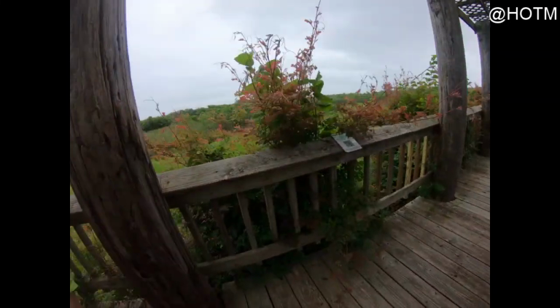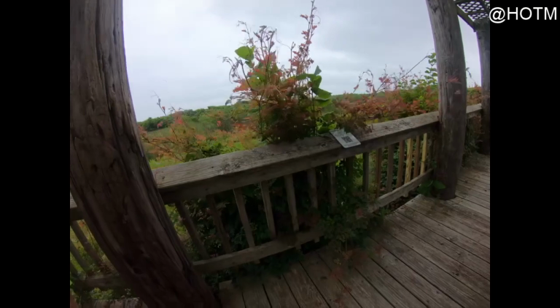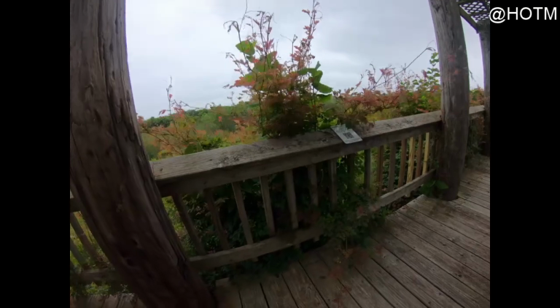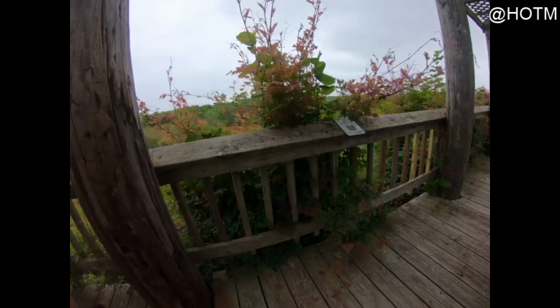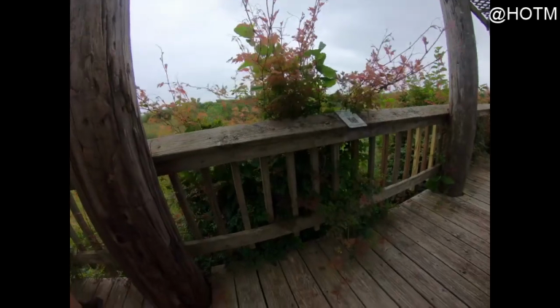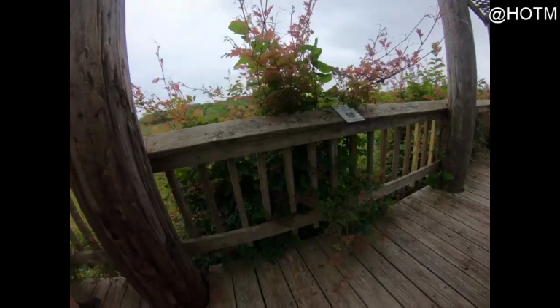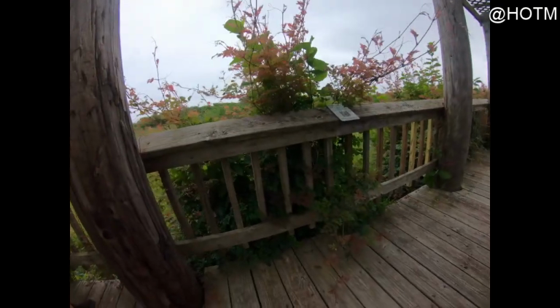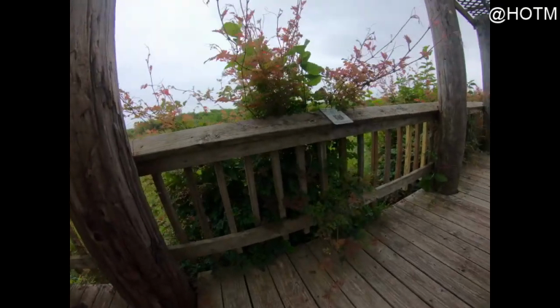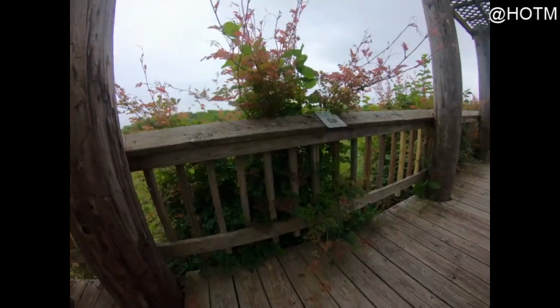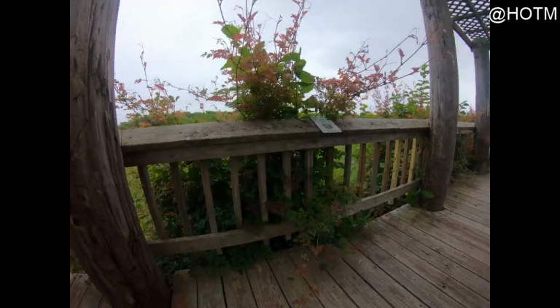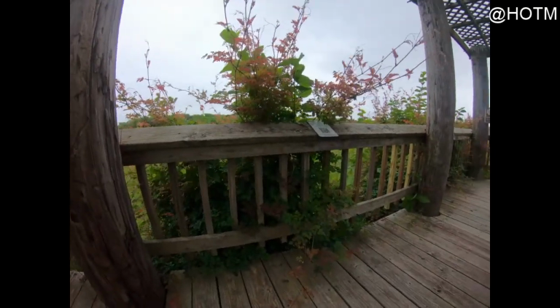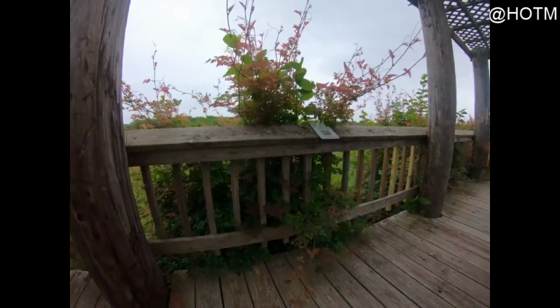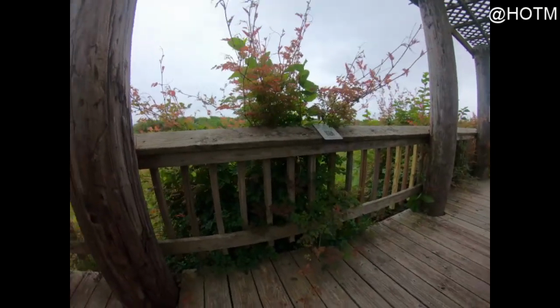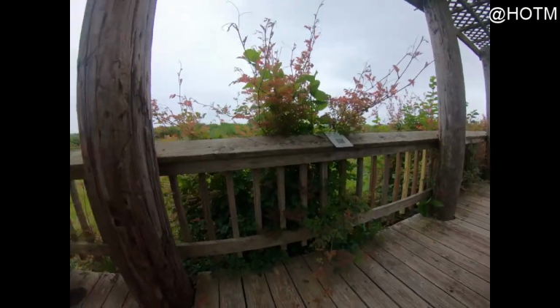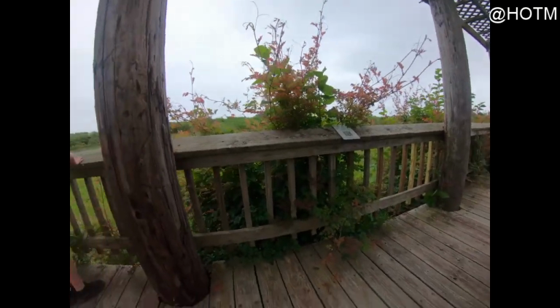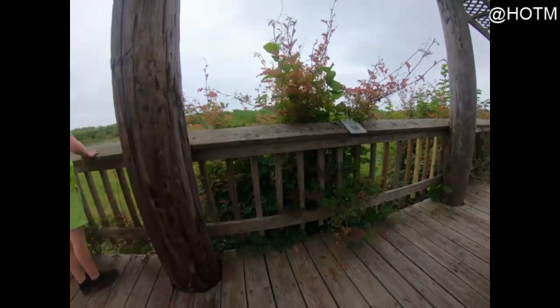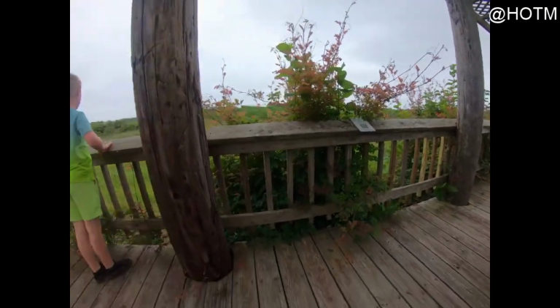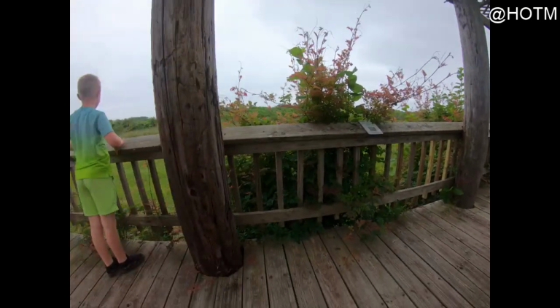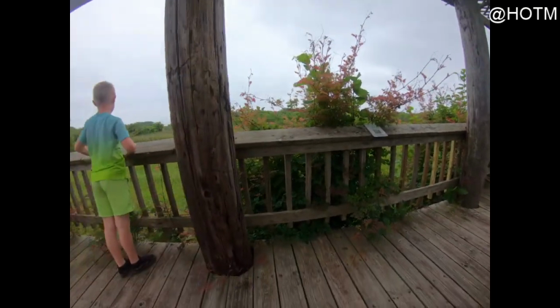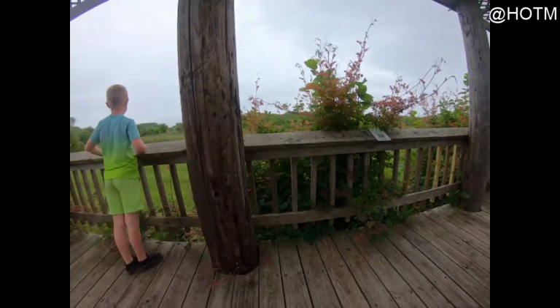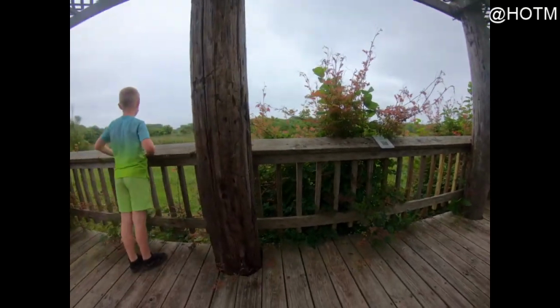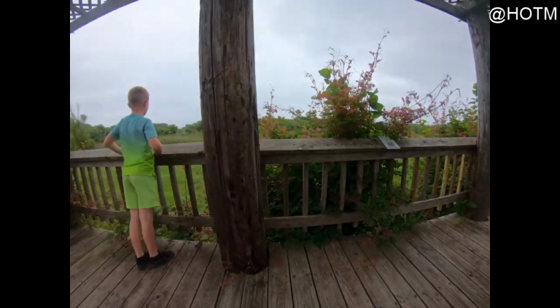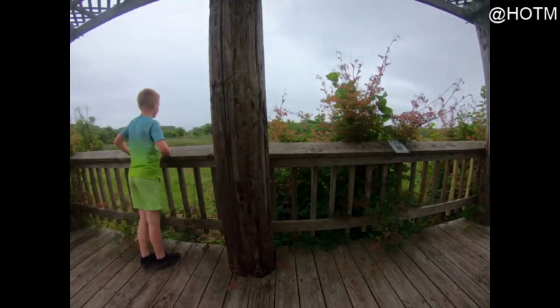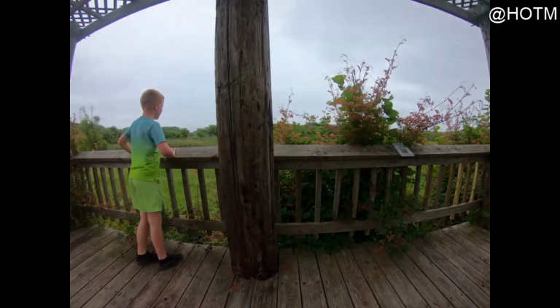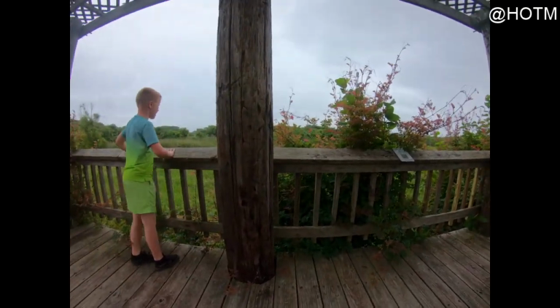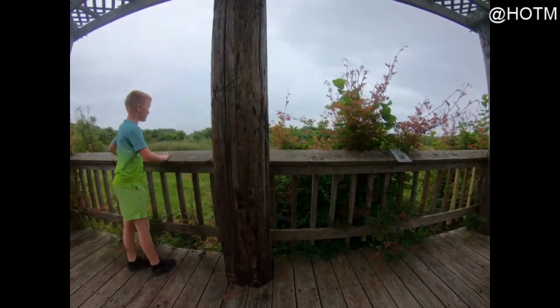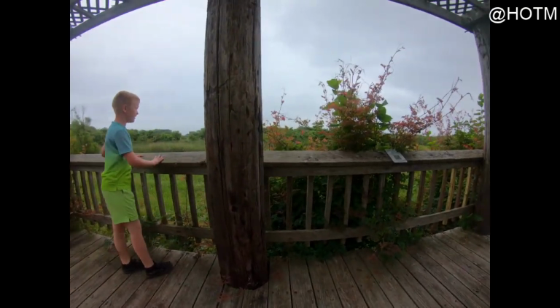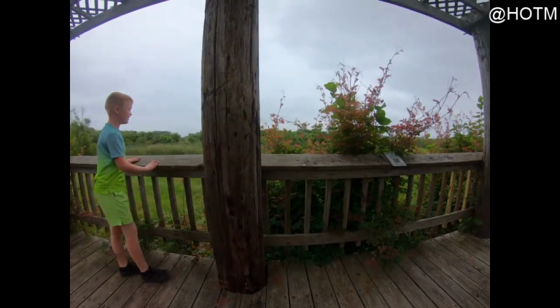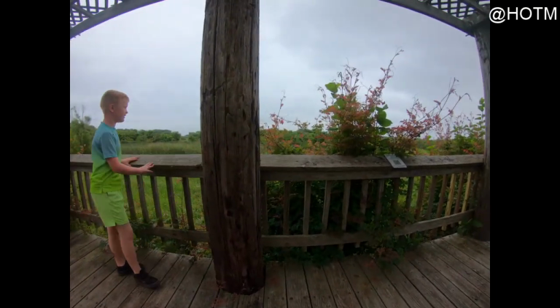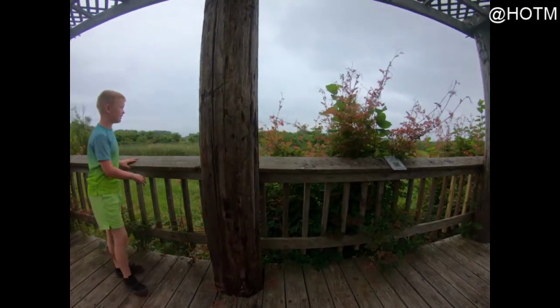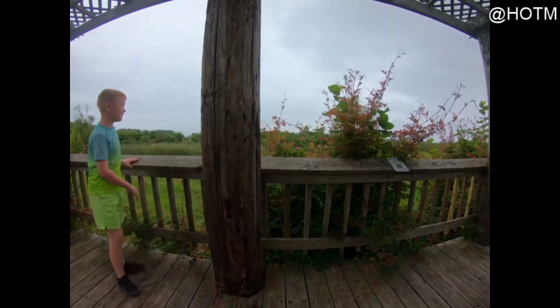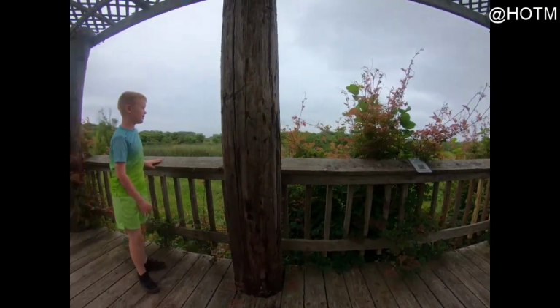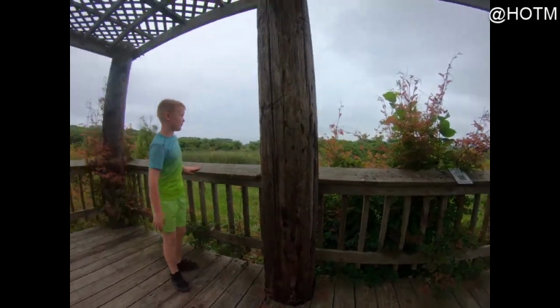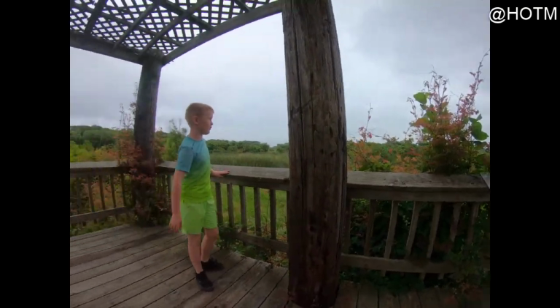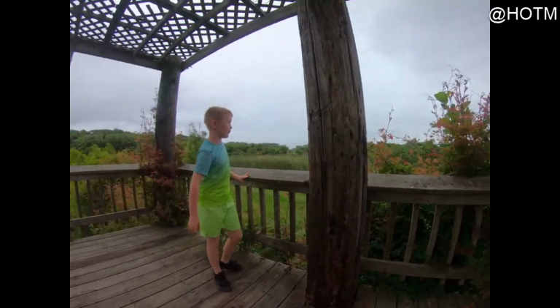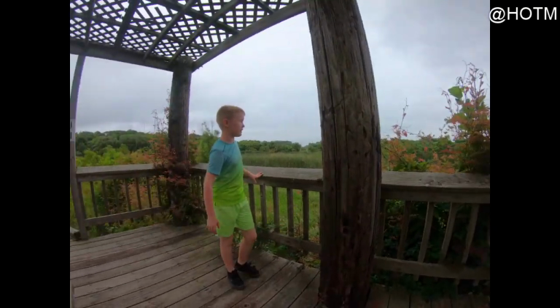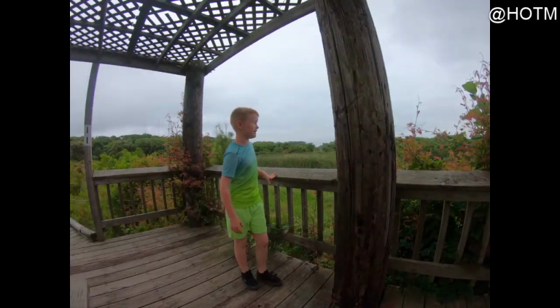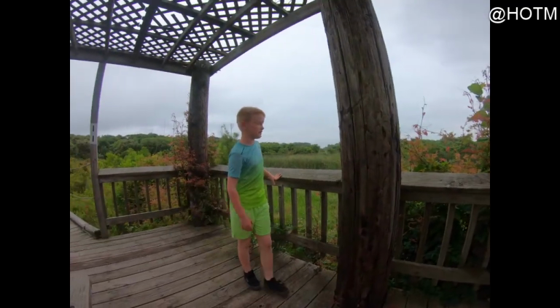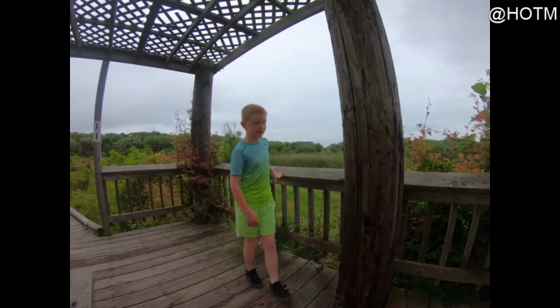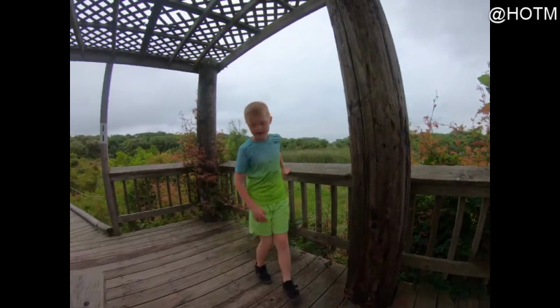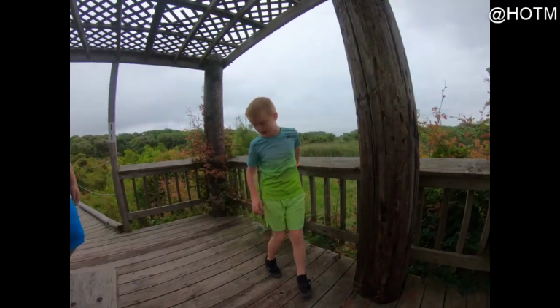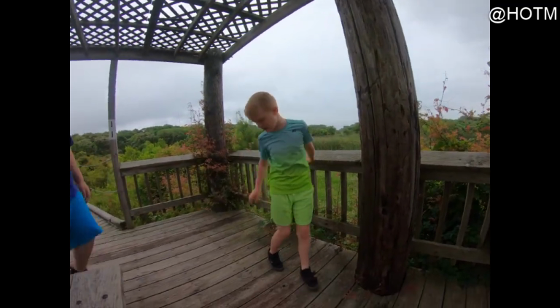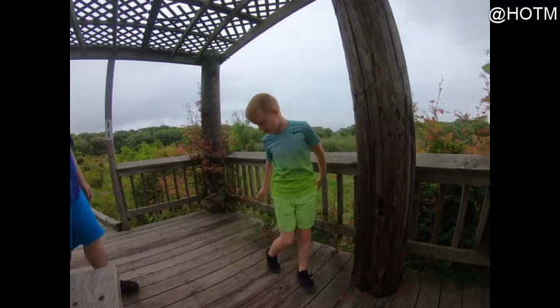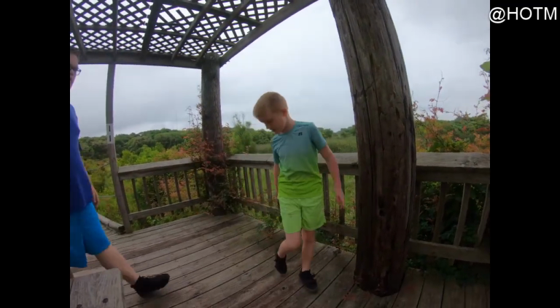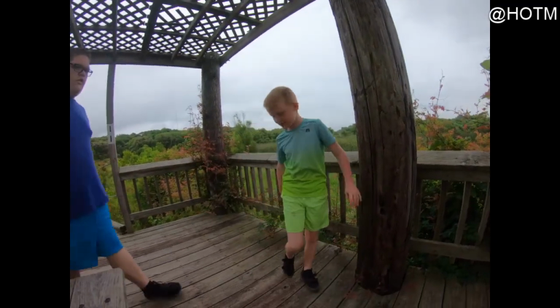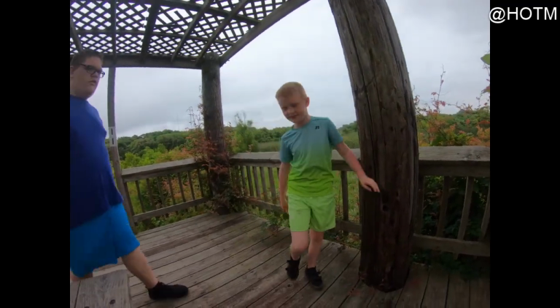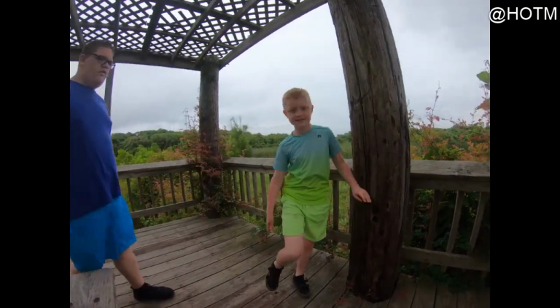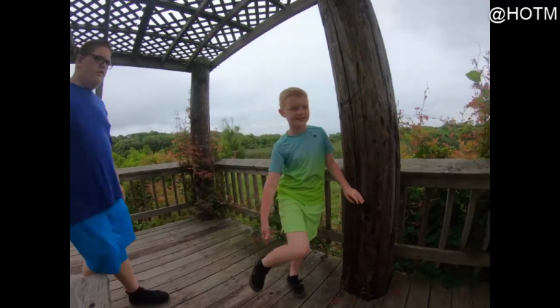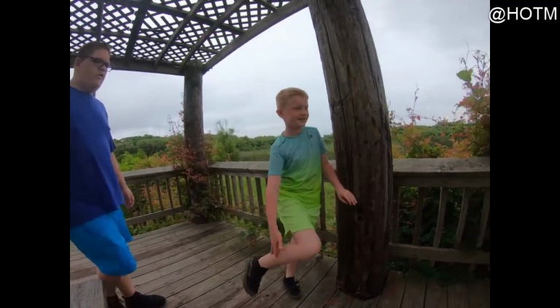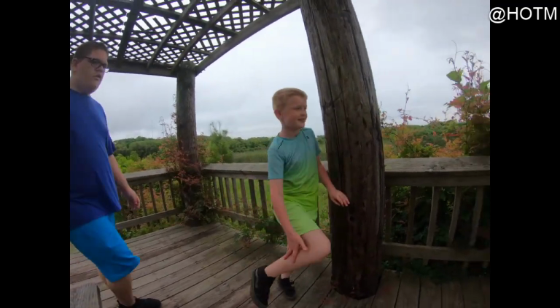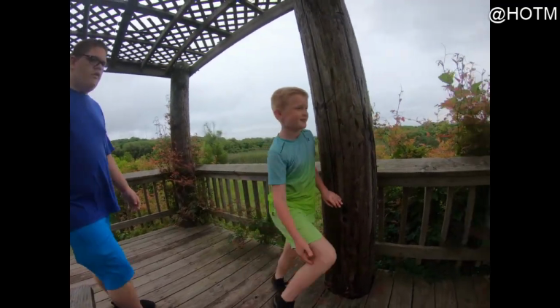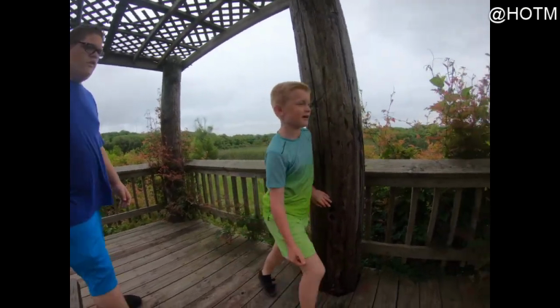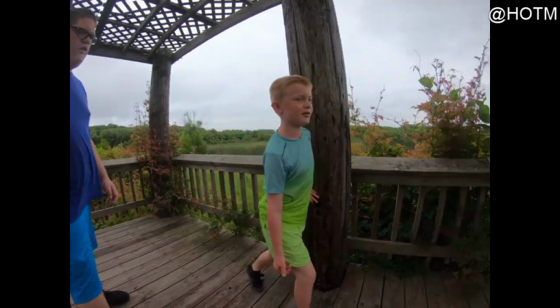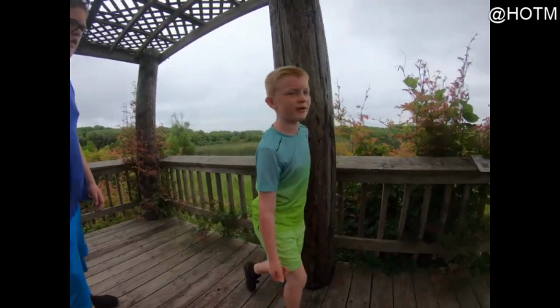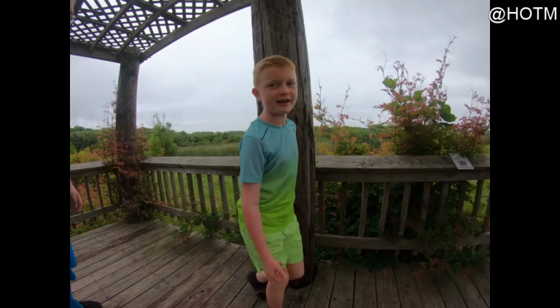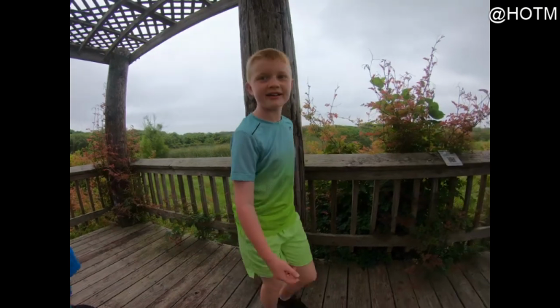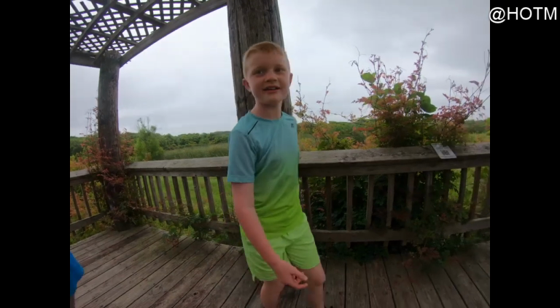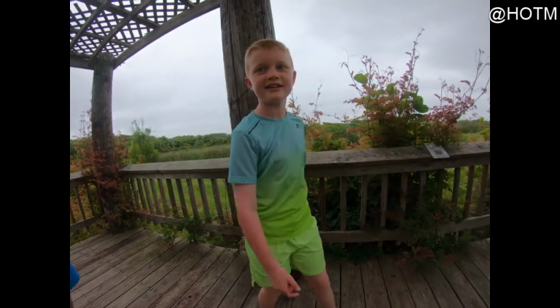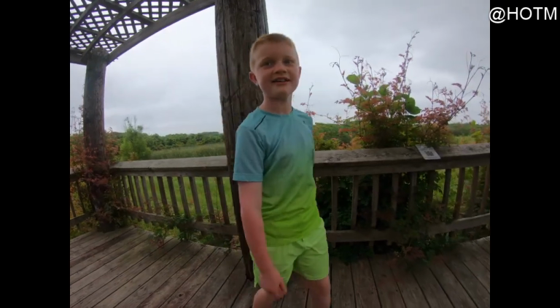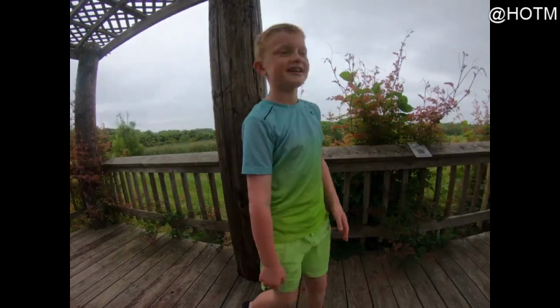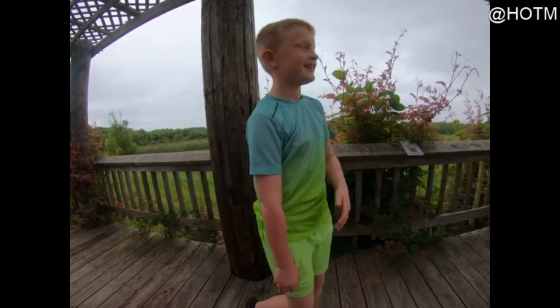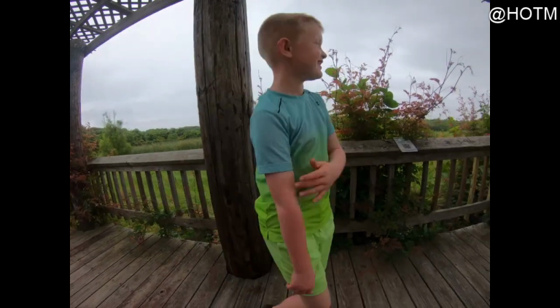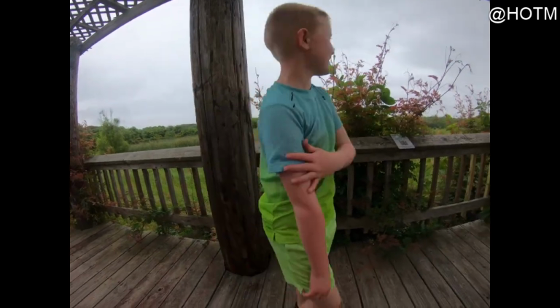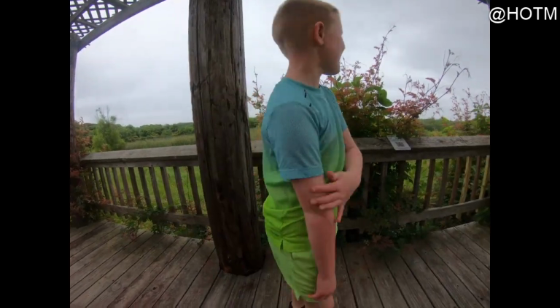Right now we found this beautiful place with a lot of what looks like wheat. You think it's wheat? Yeah, I think it's wheat.